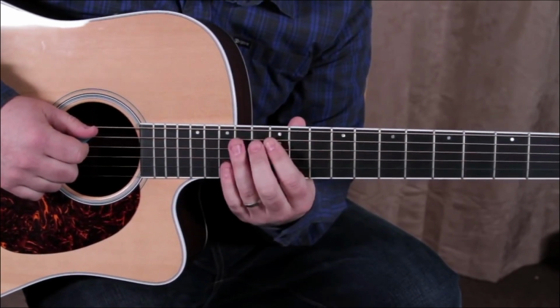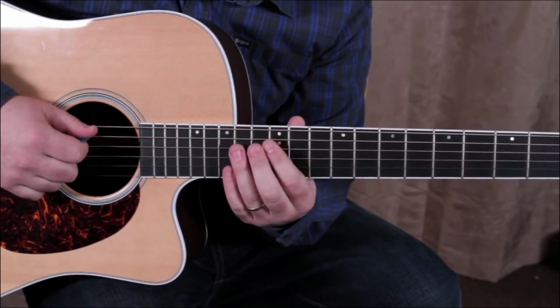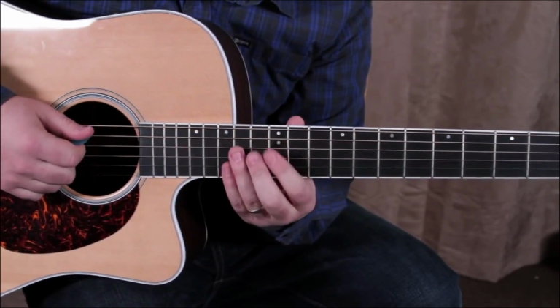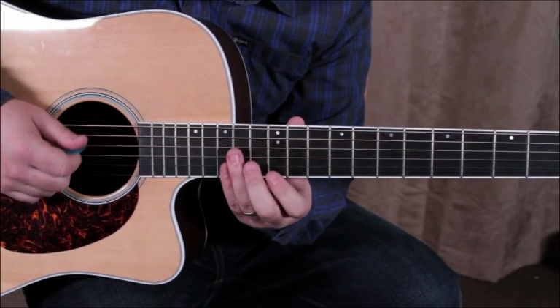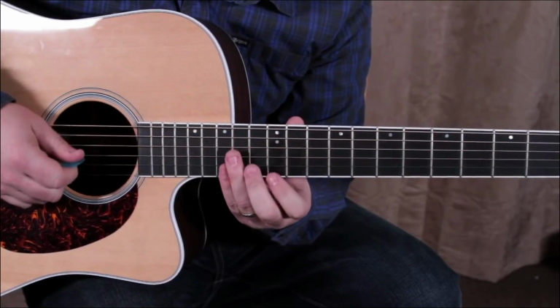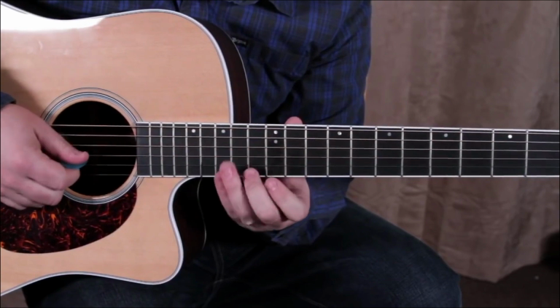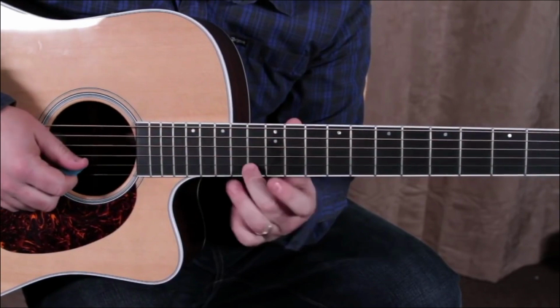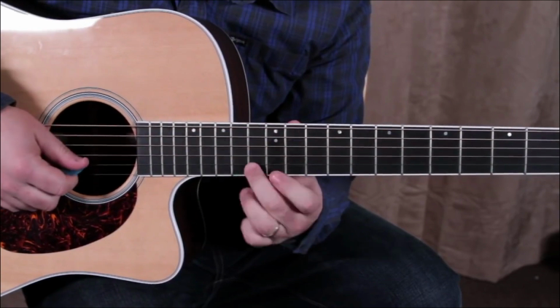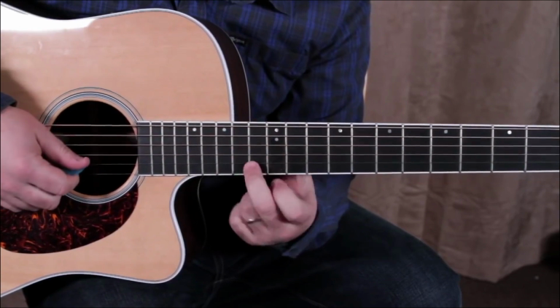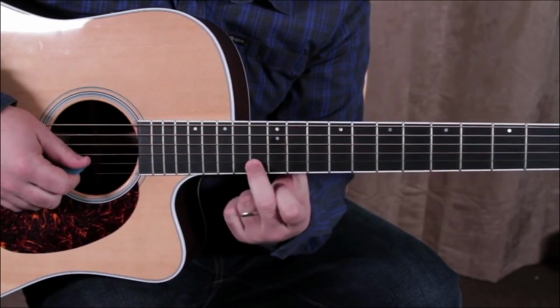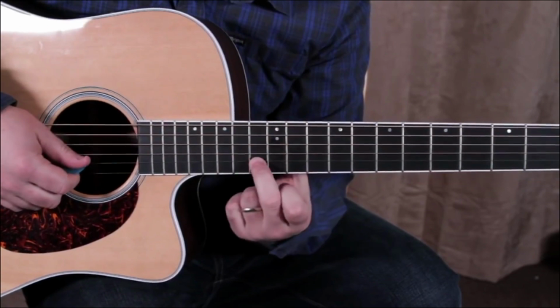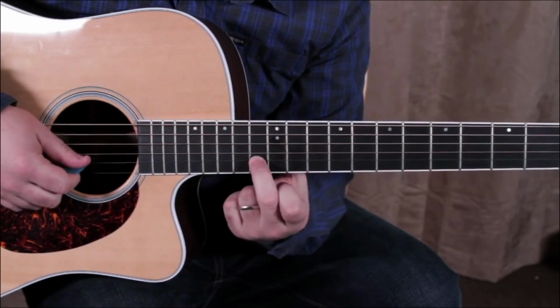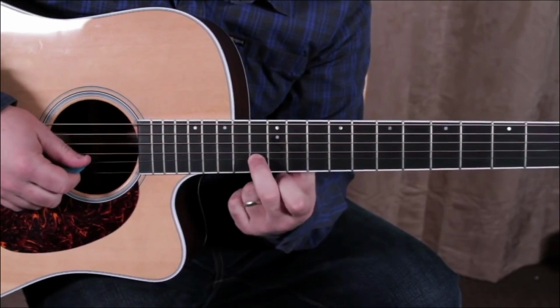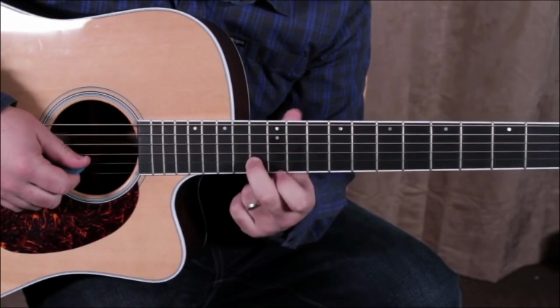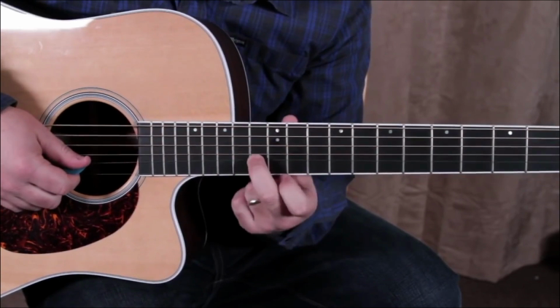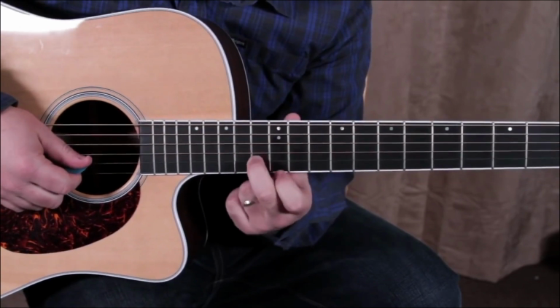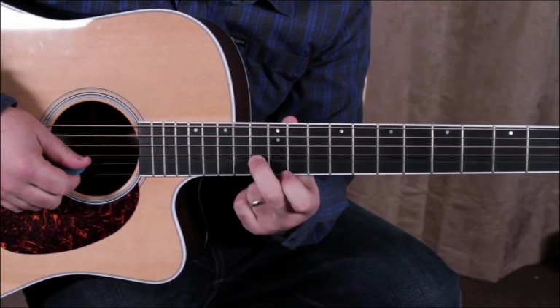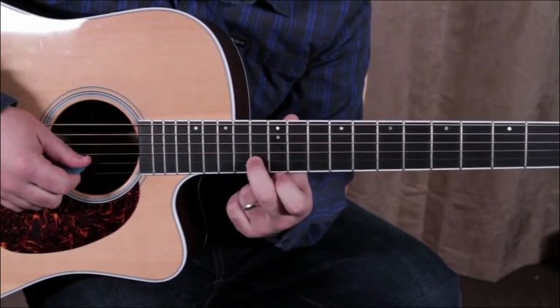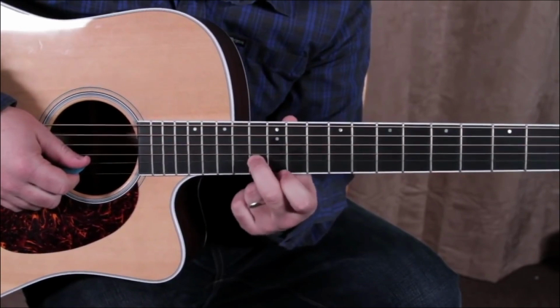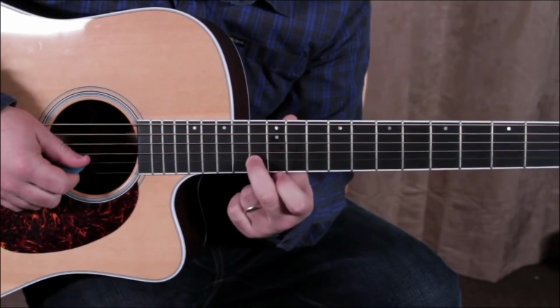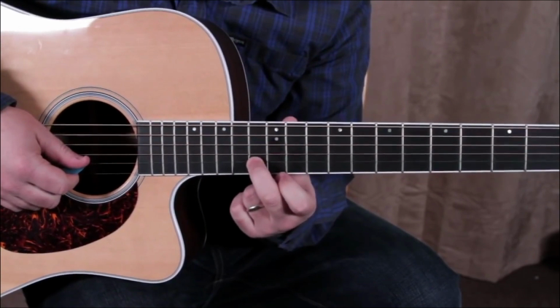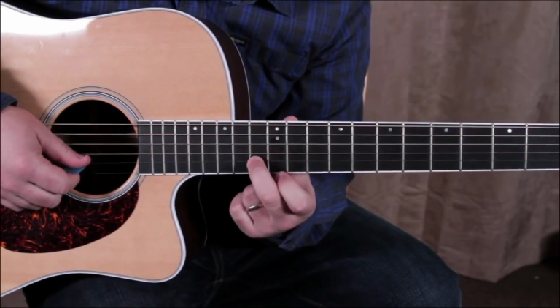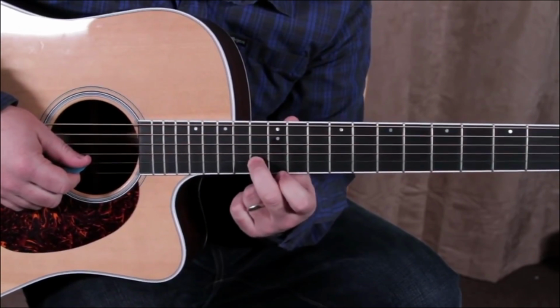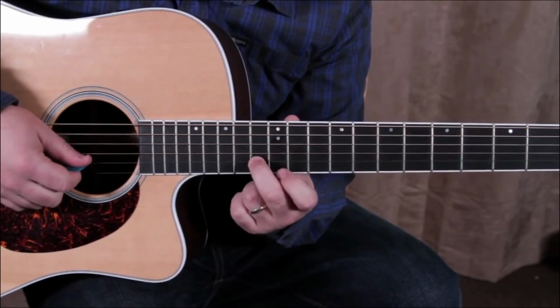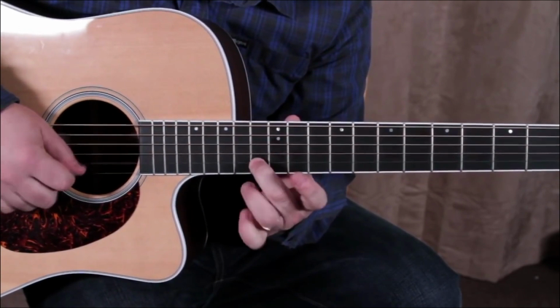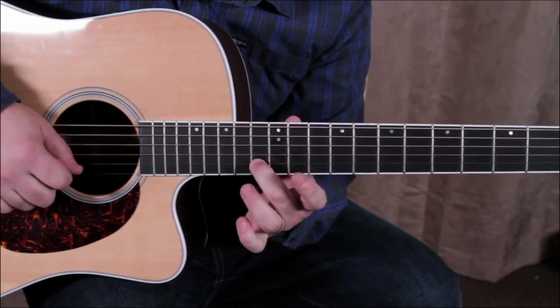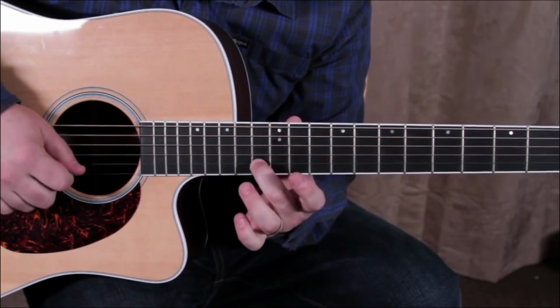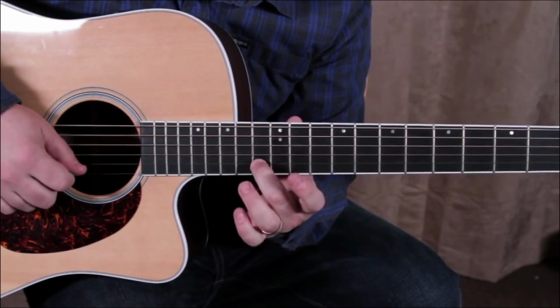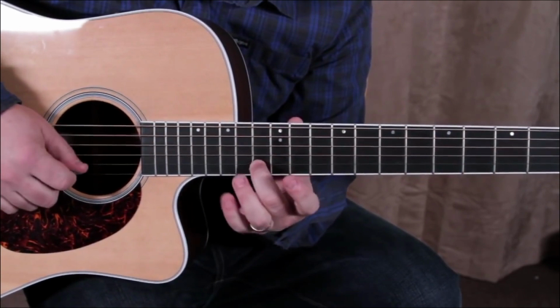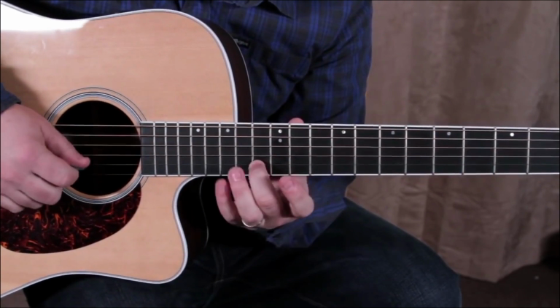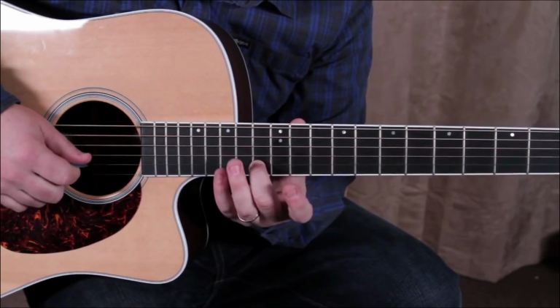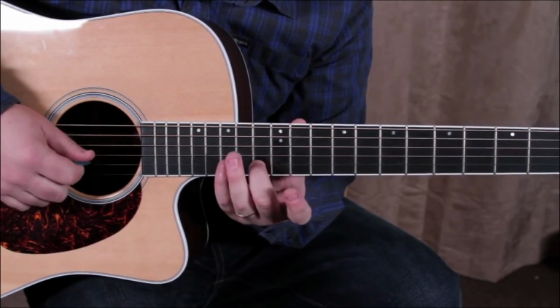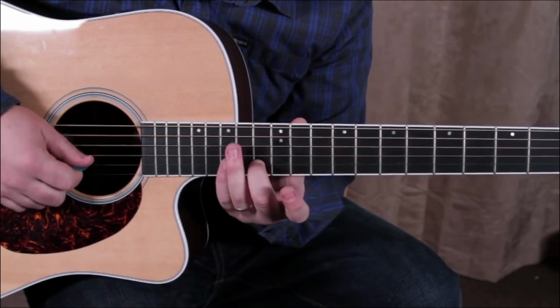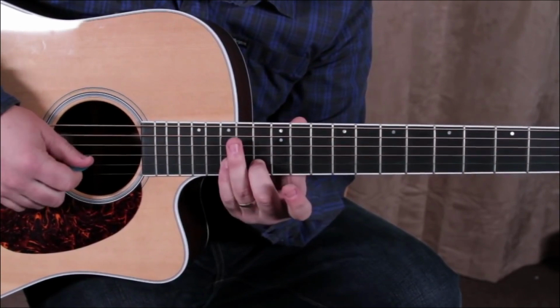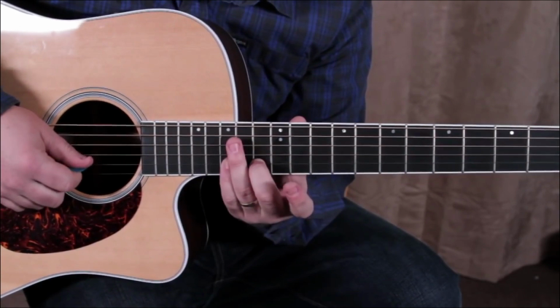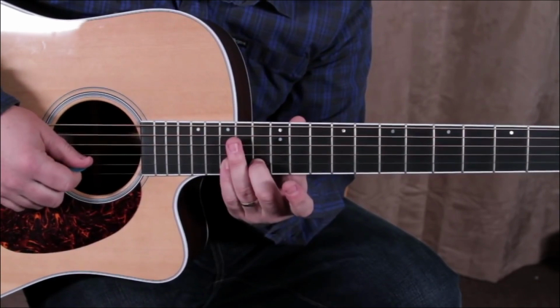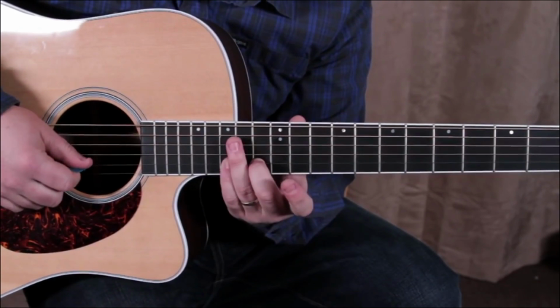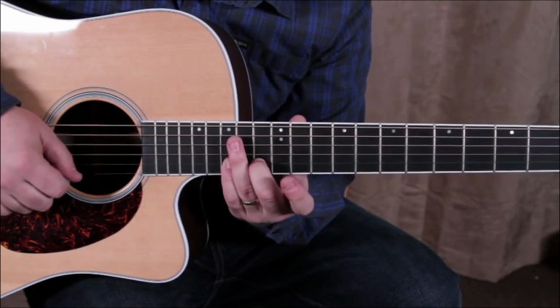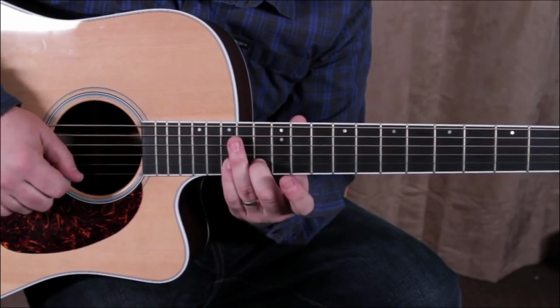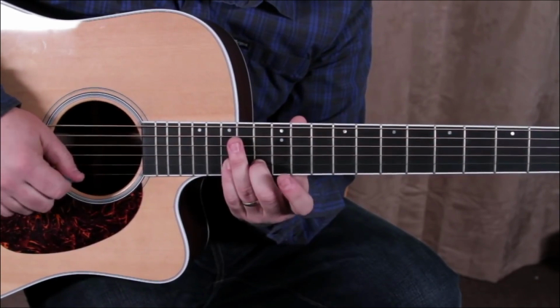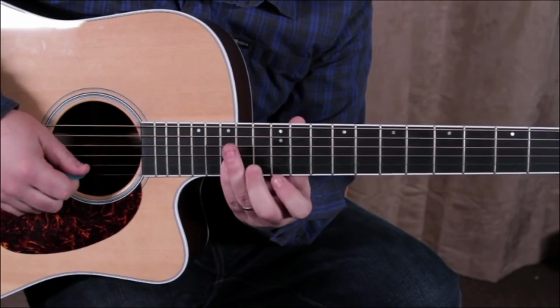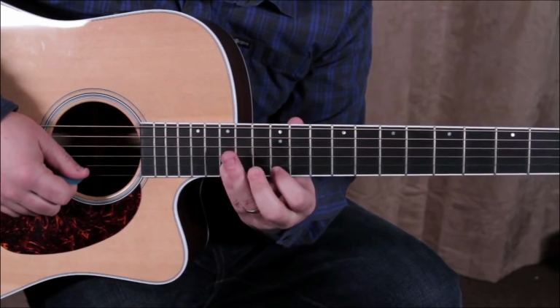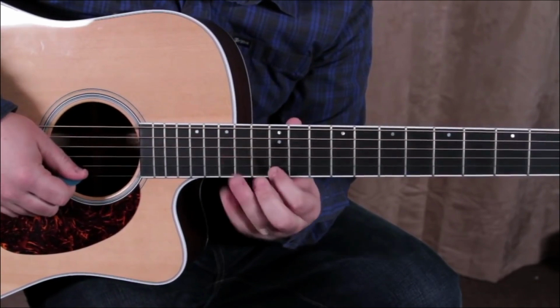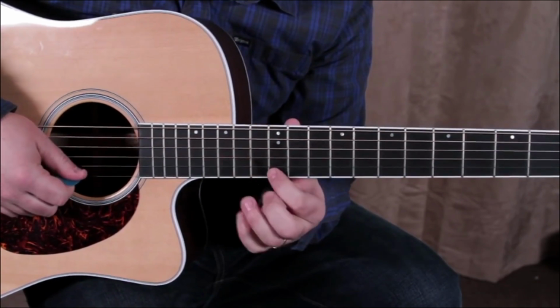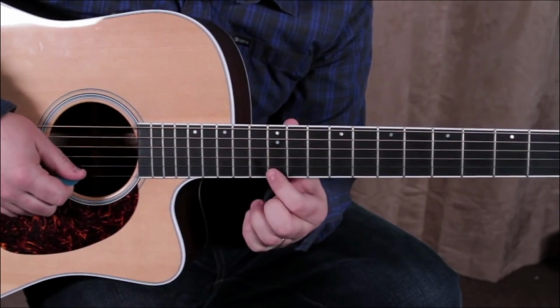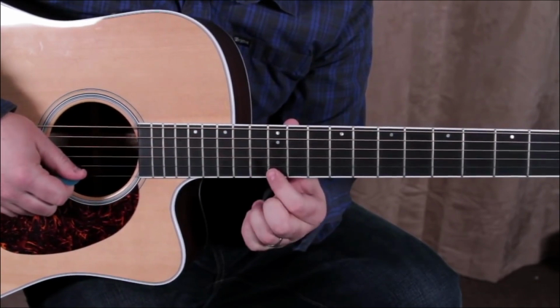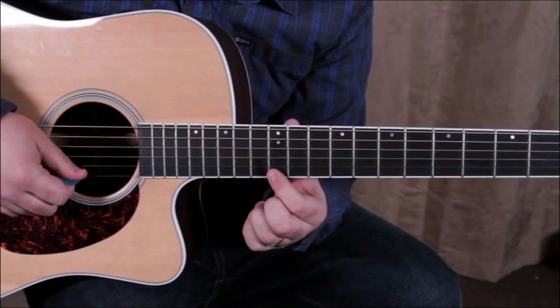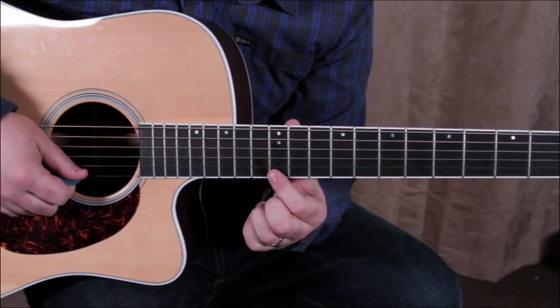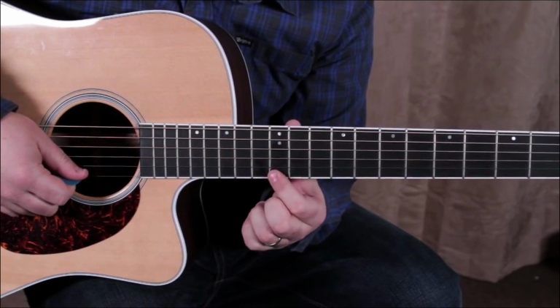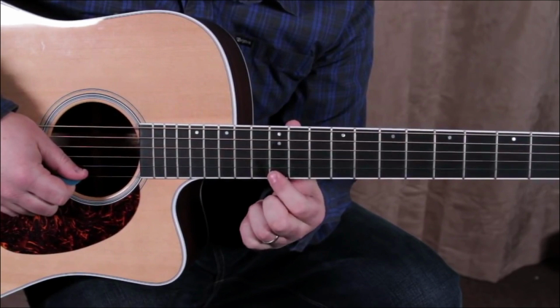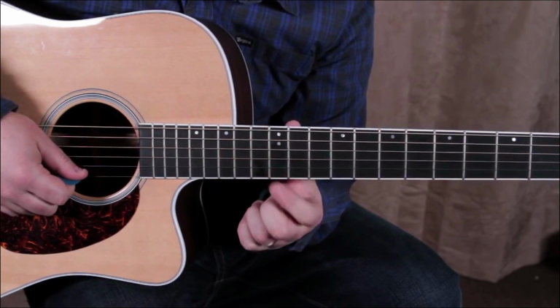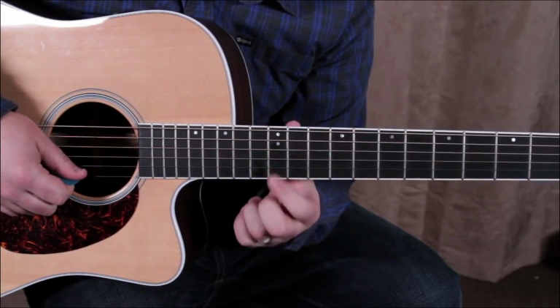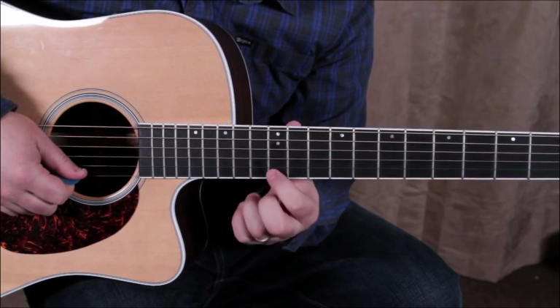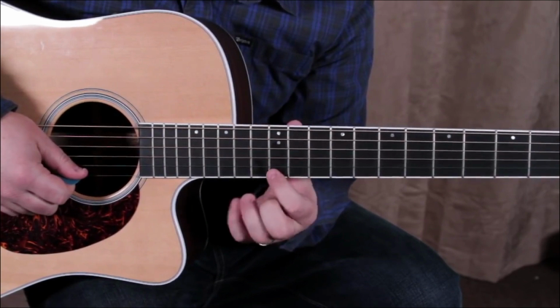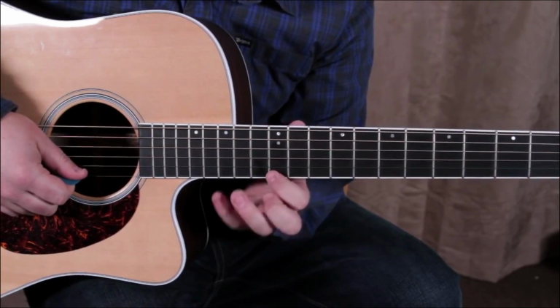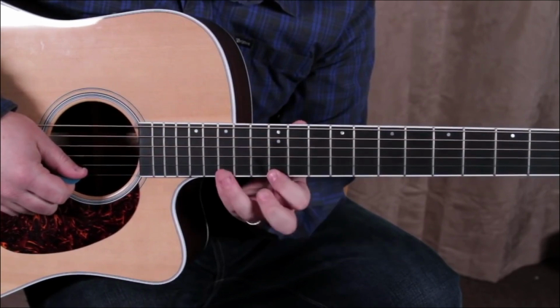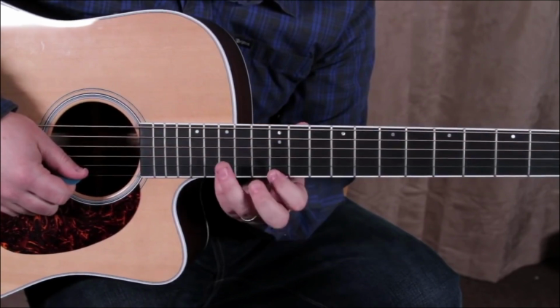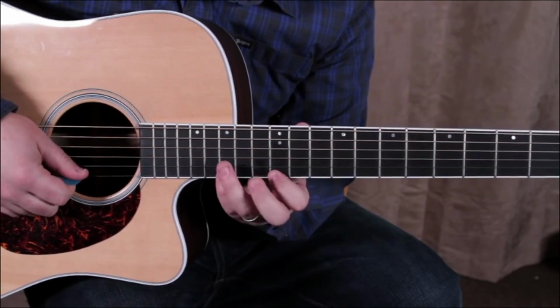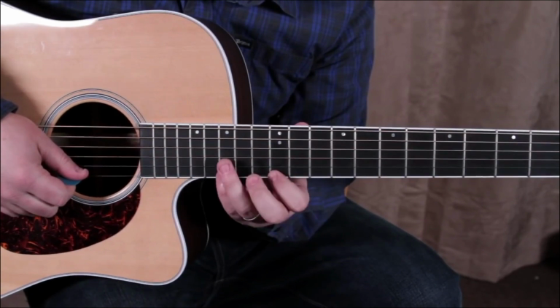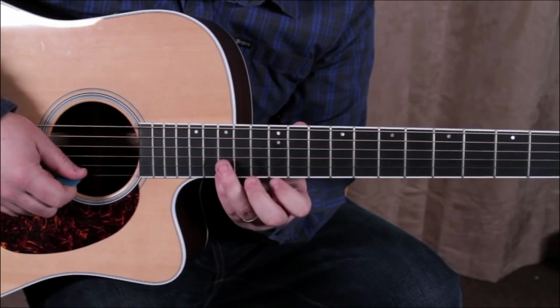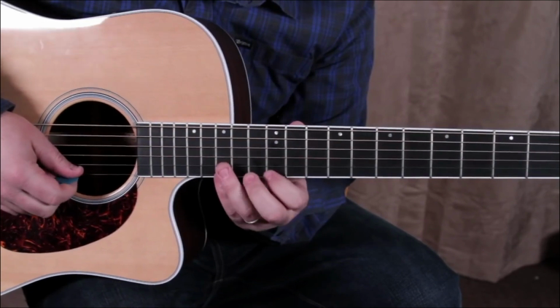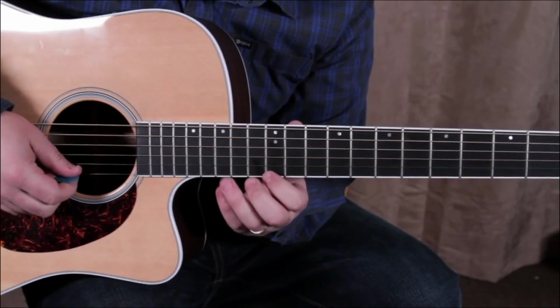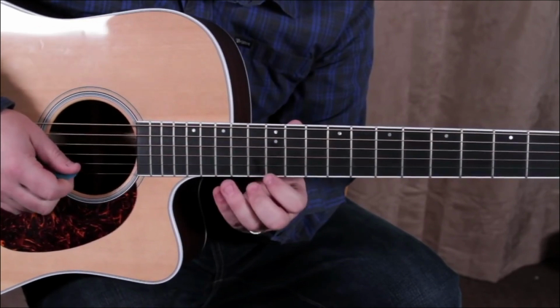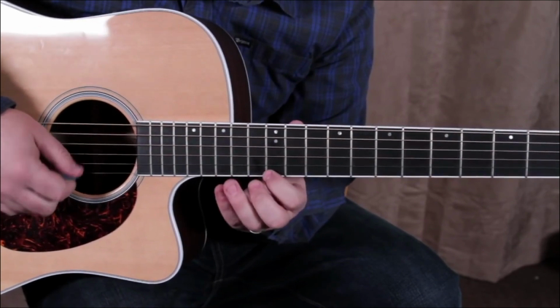It looks a little different — we get the 13th fret on the B up to 15, and then 12 to 15 on the high E.